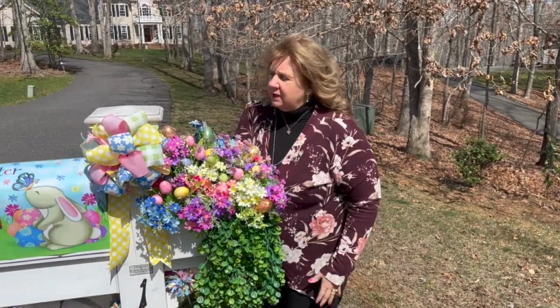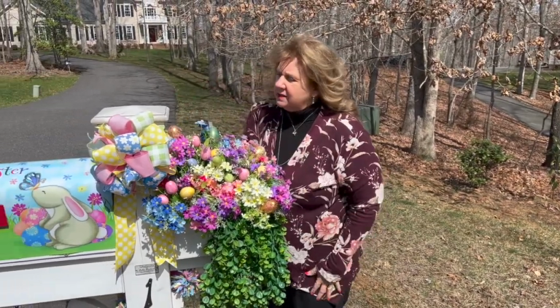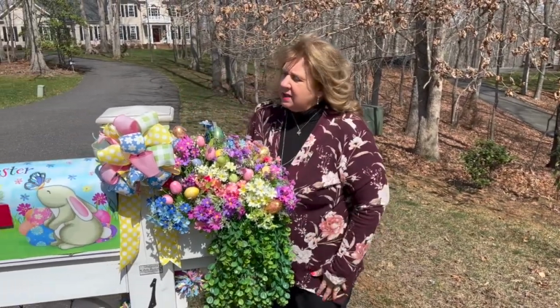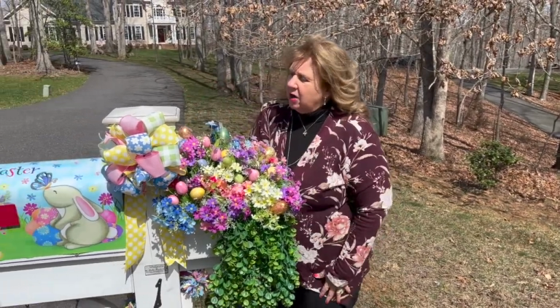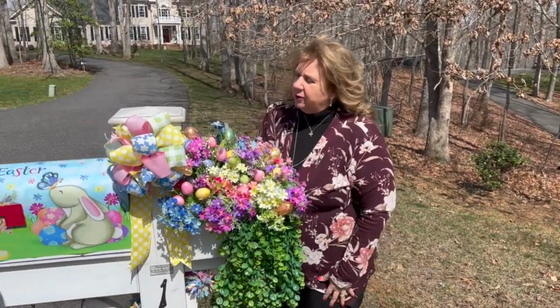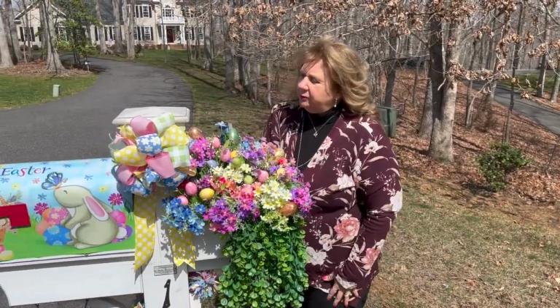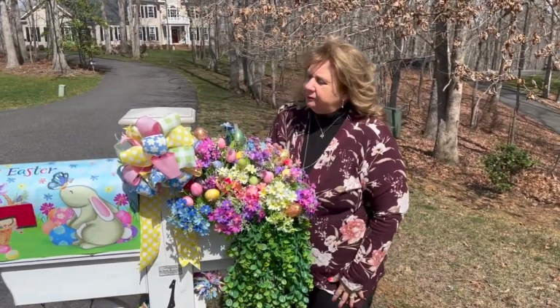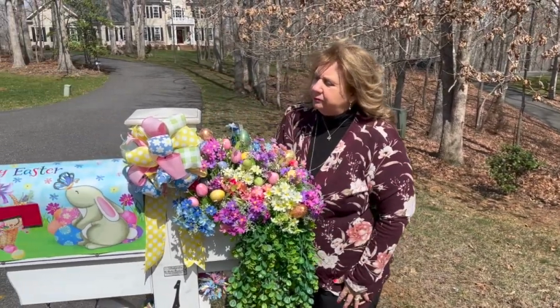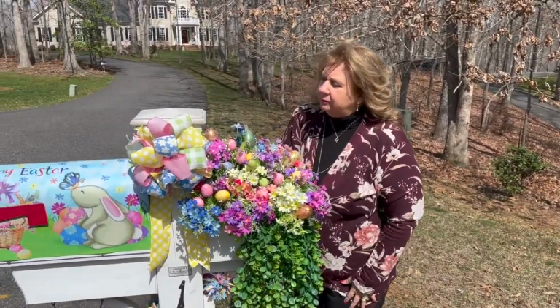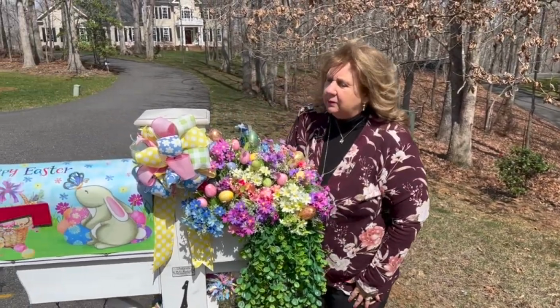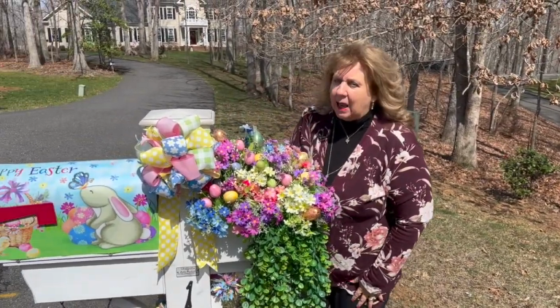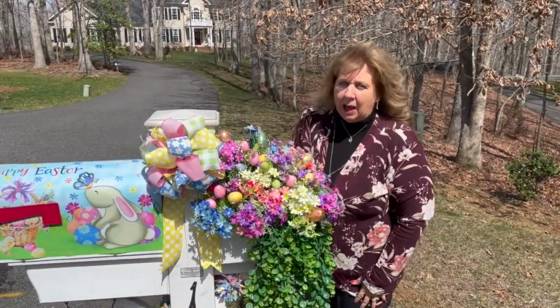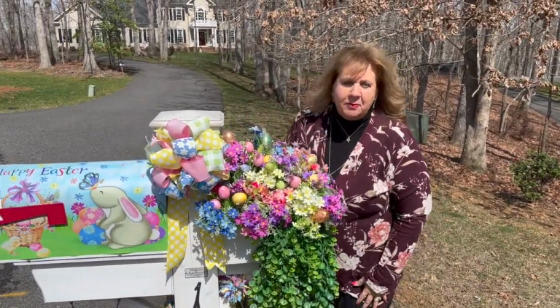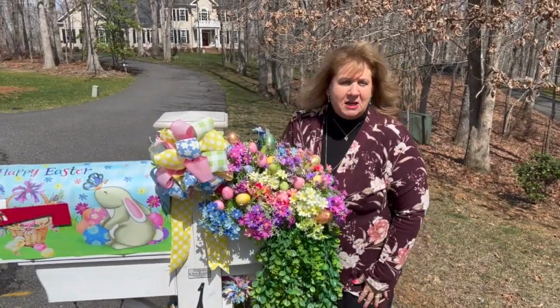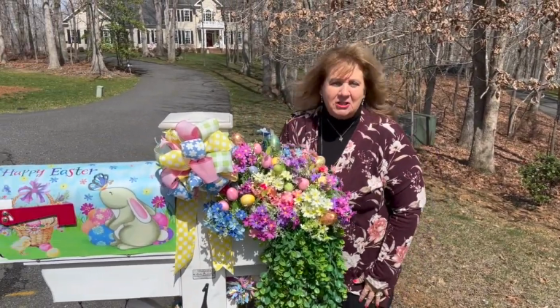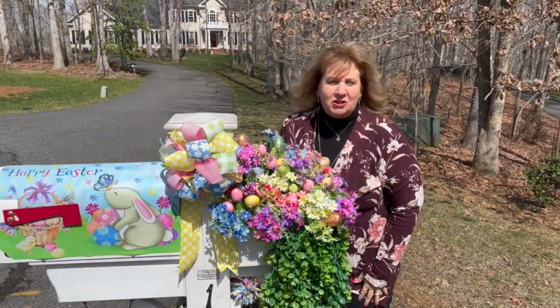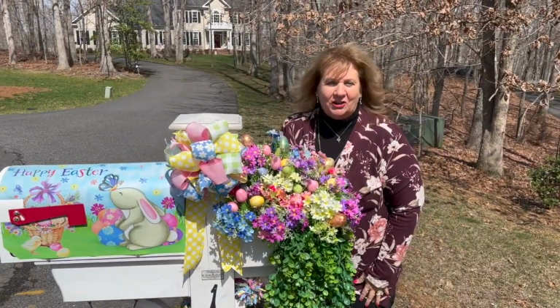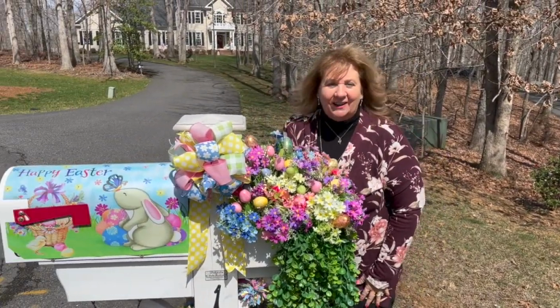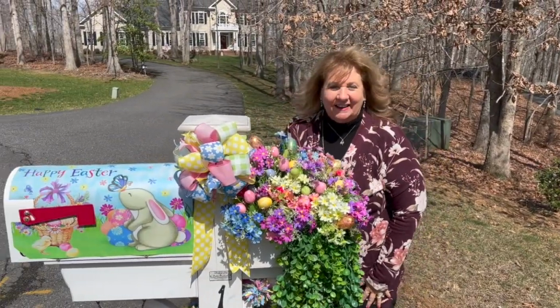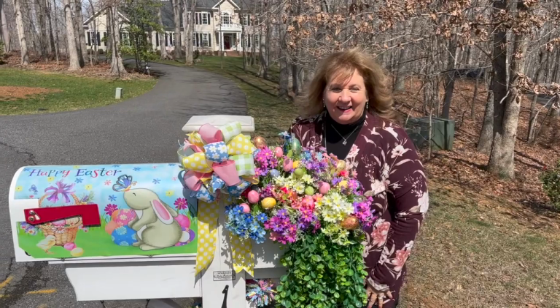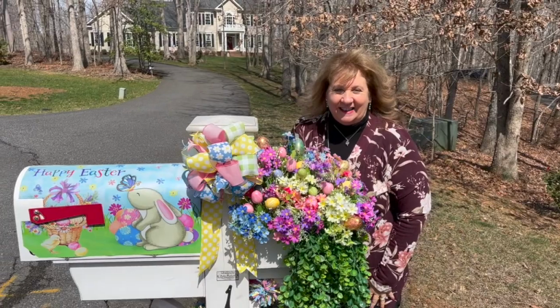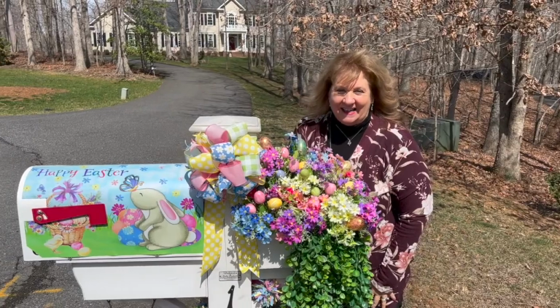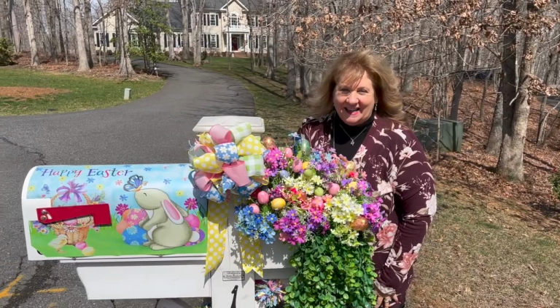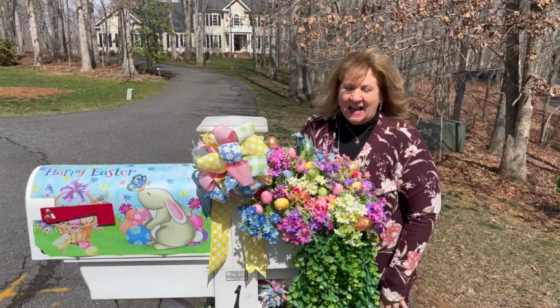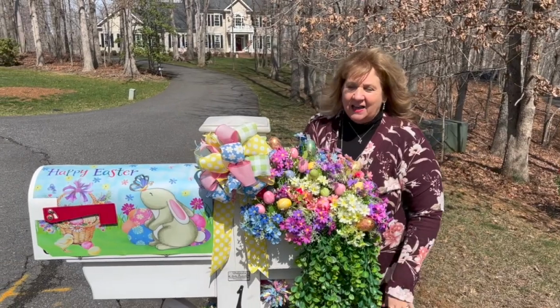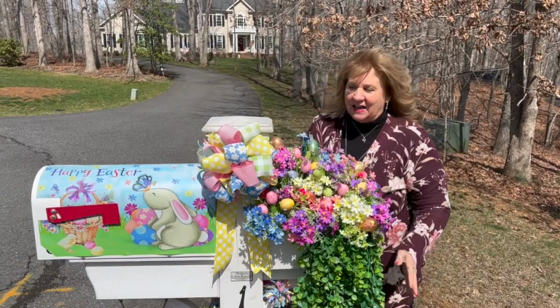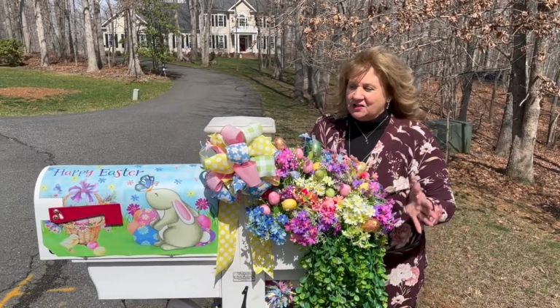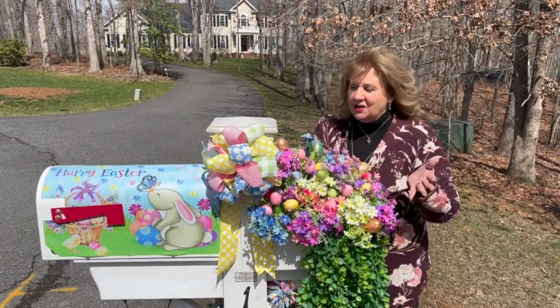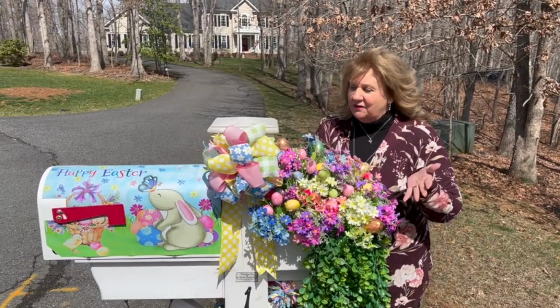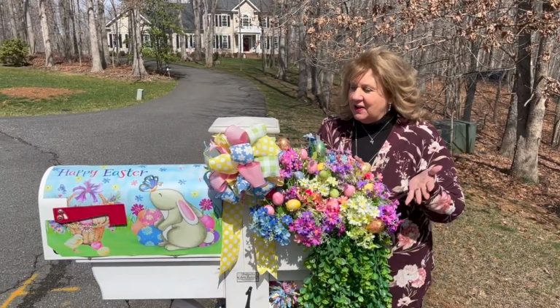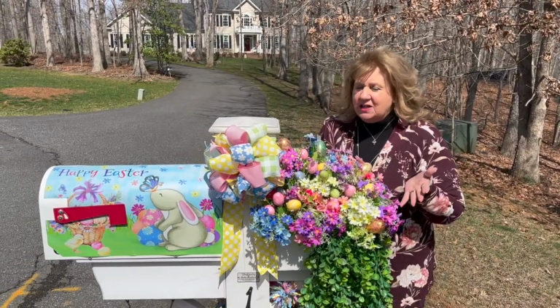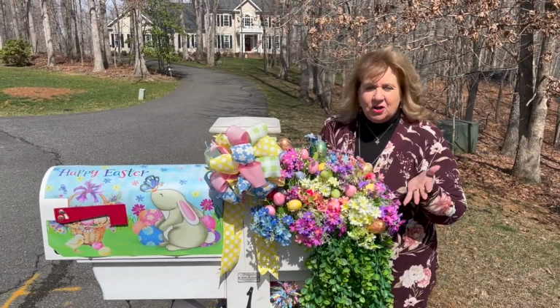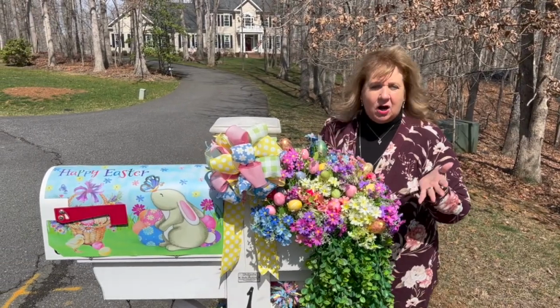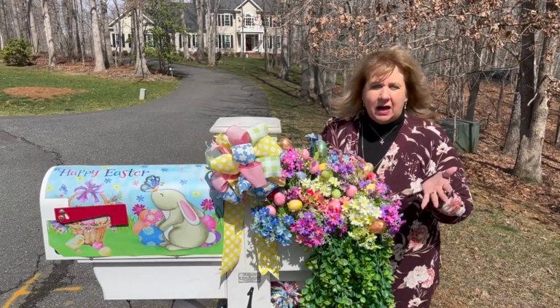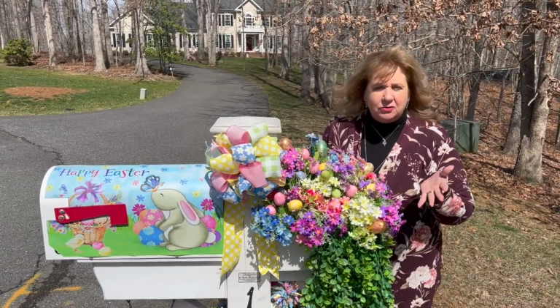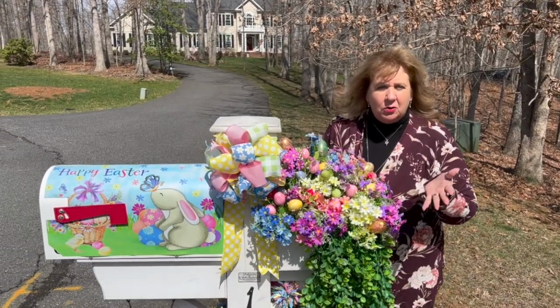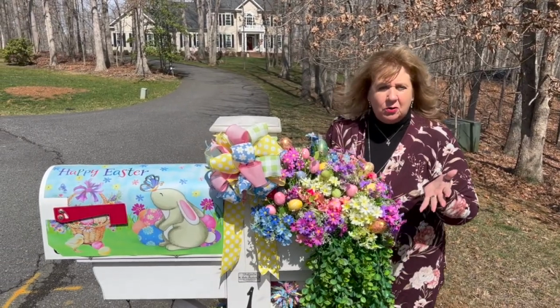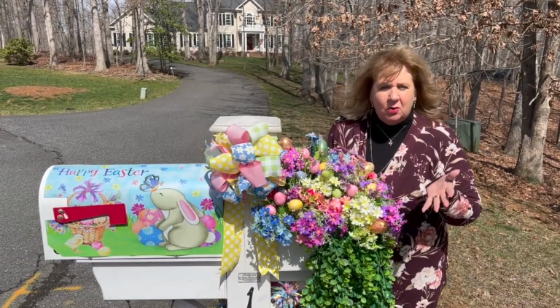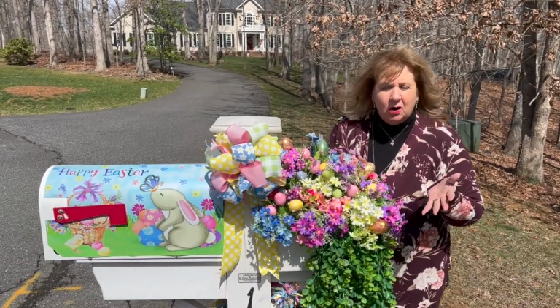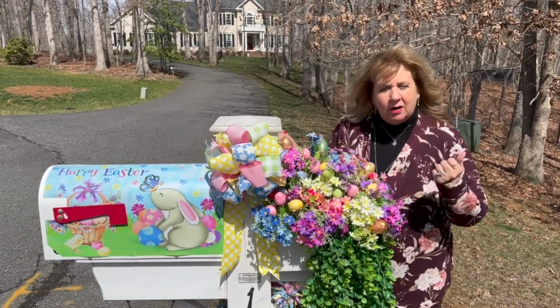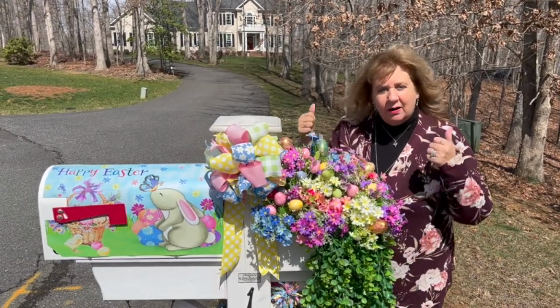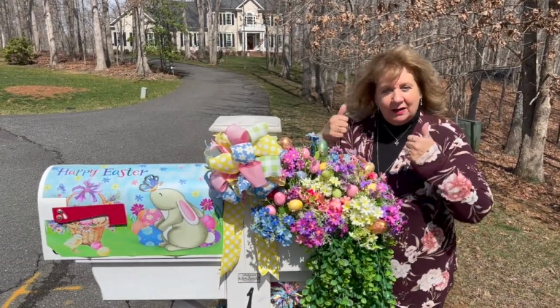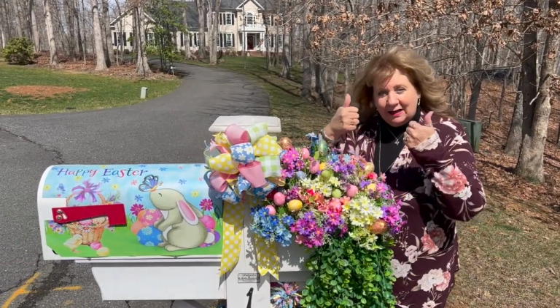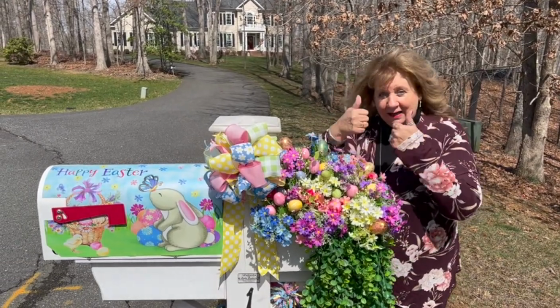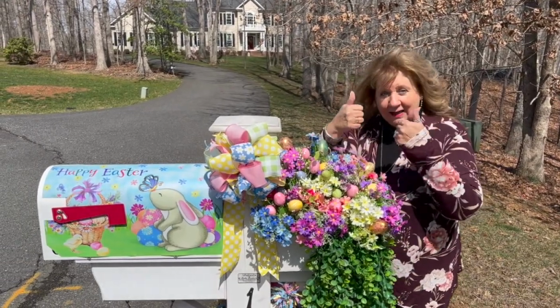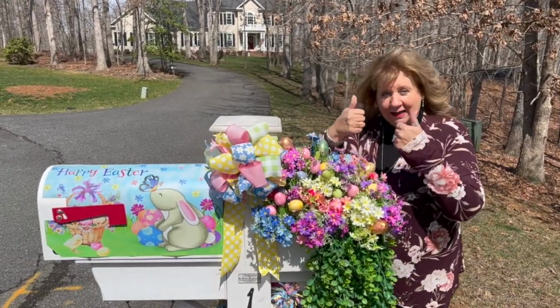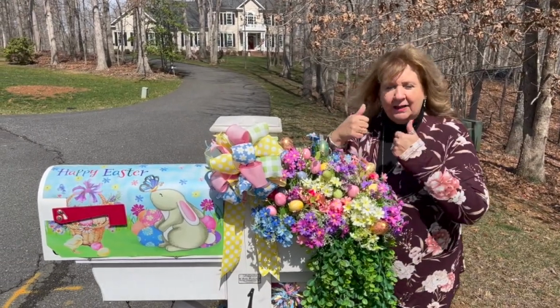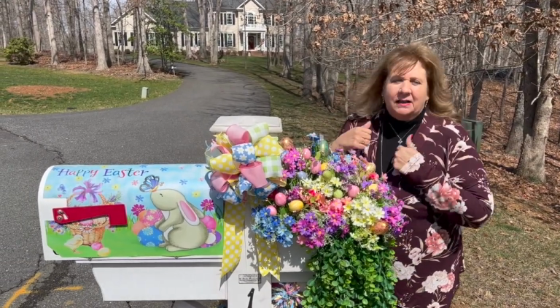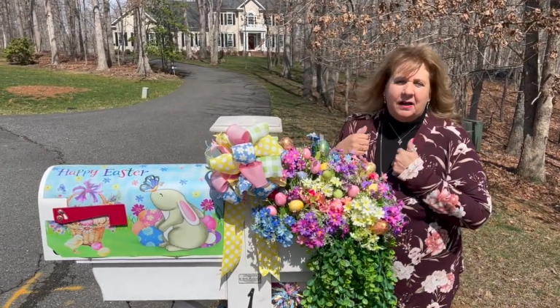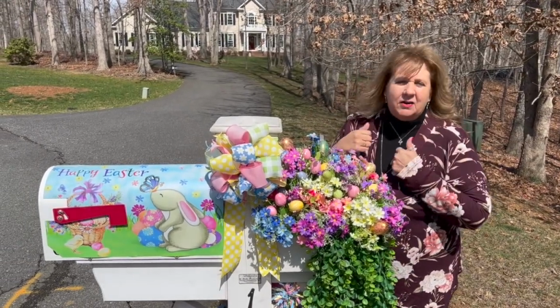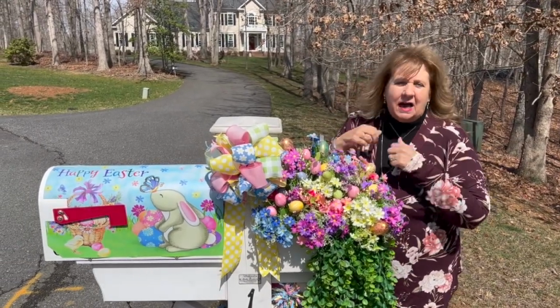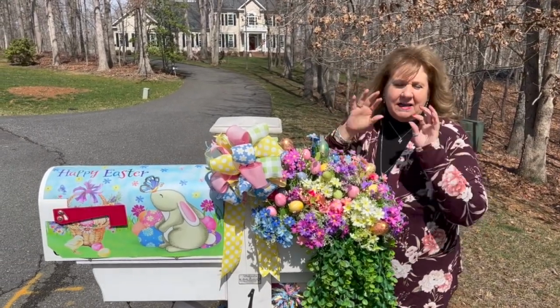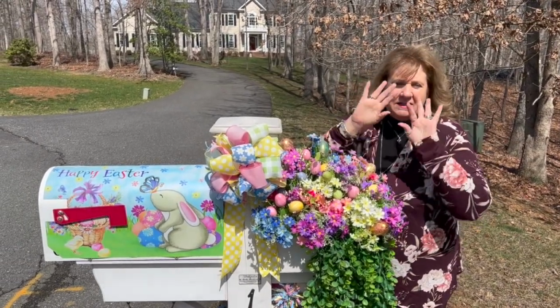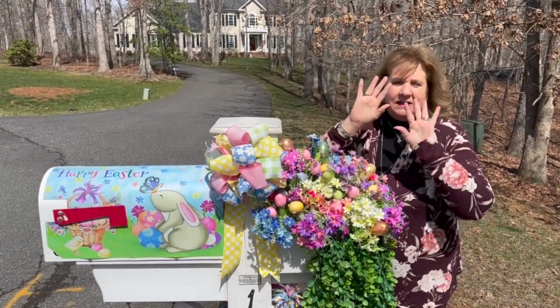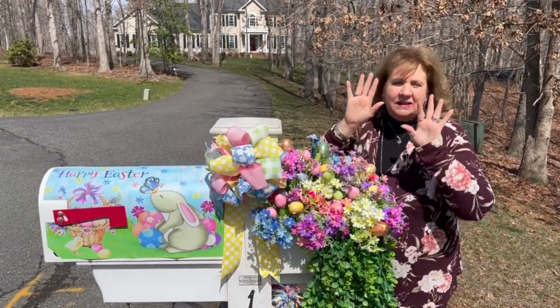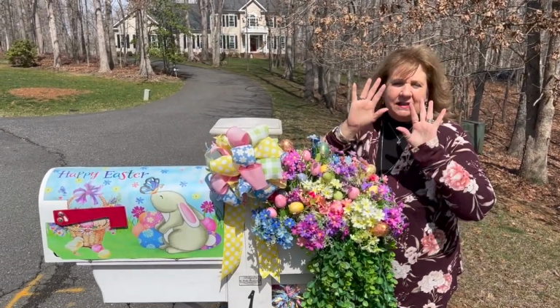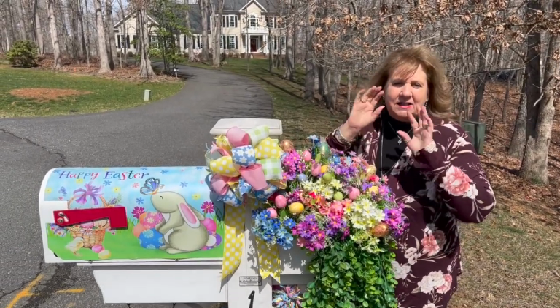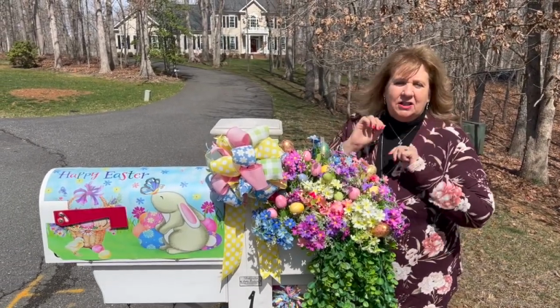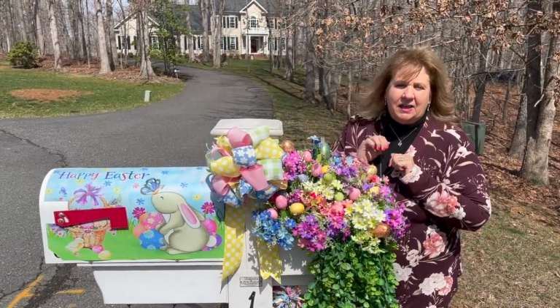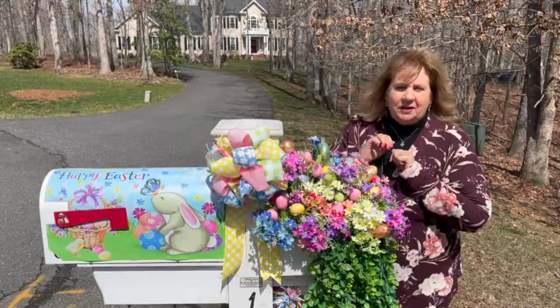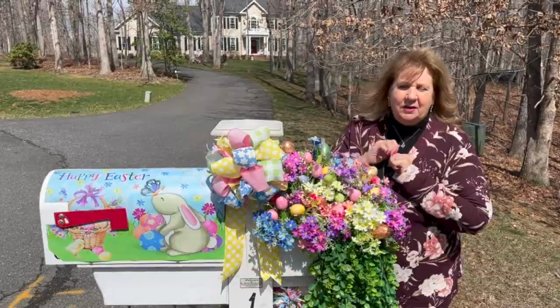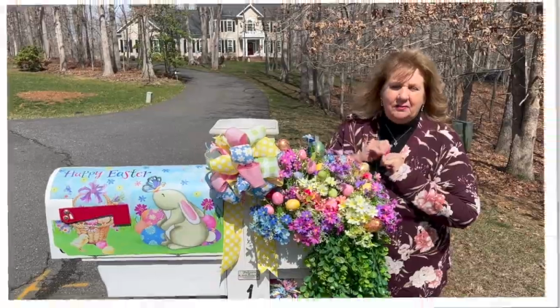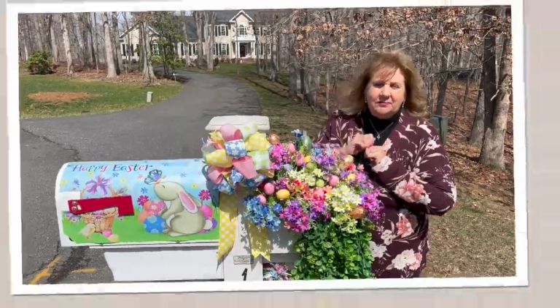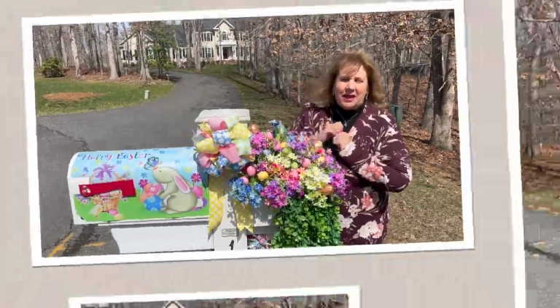So happy Easter! That's gonna finish our outdoor decor. Love you guys! Catch you later! Bye!